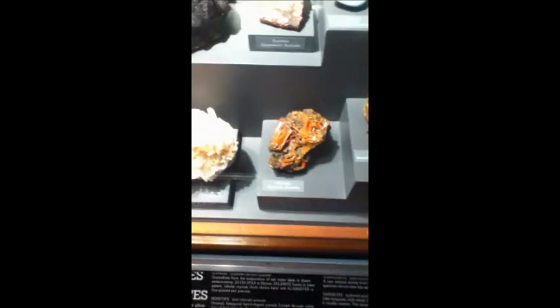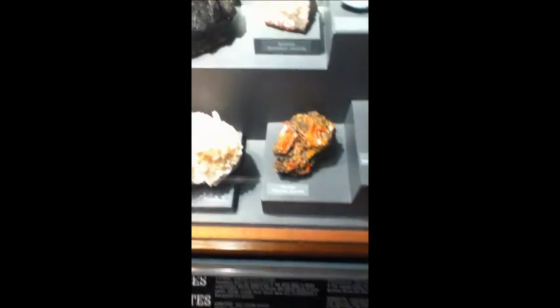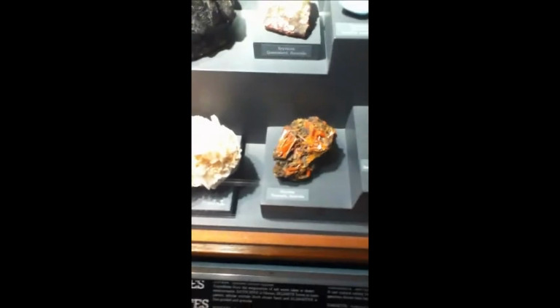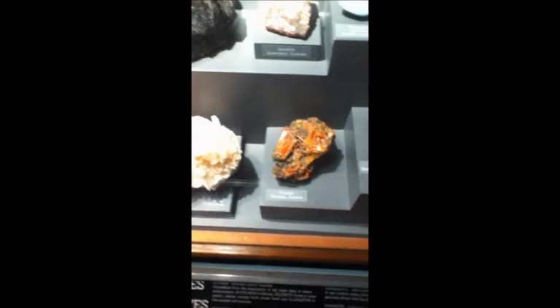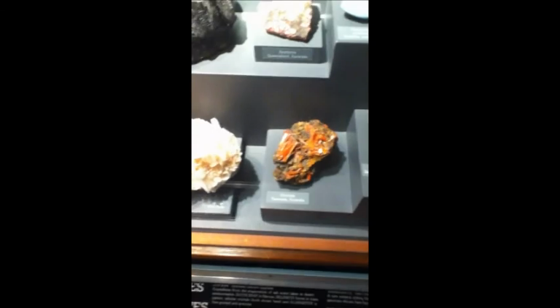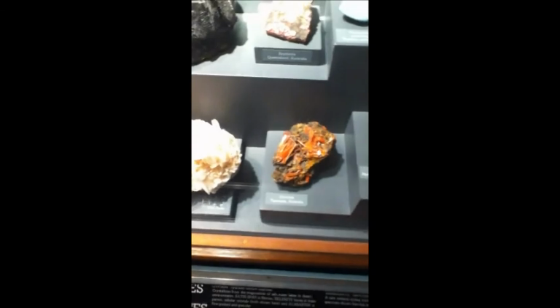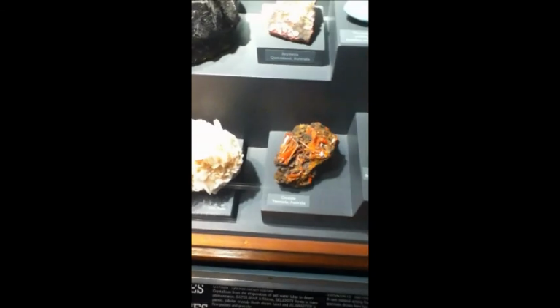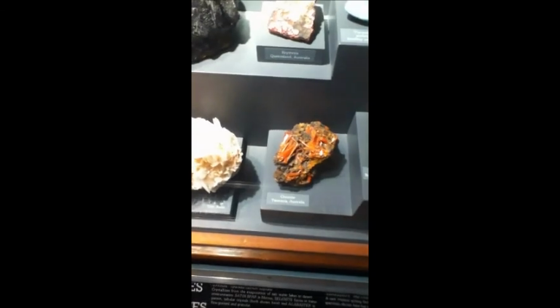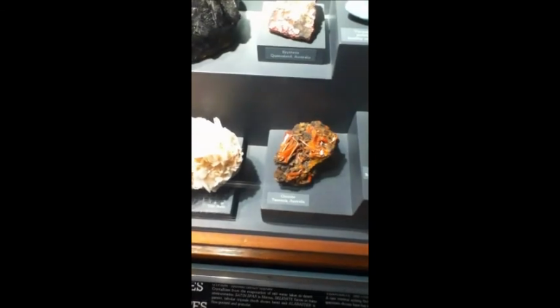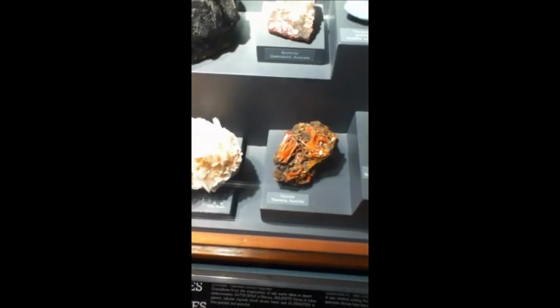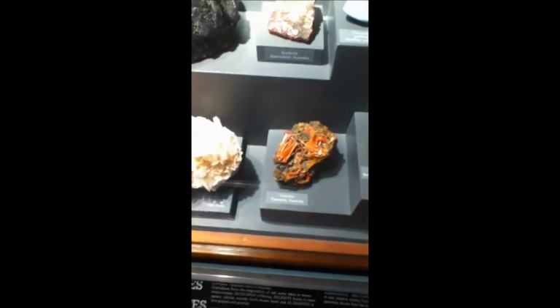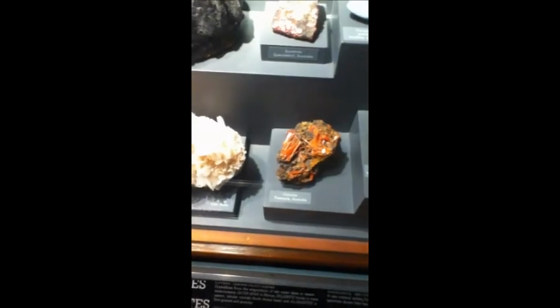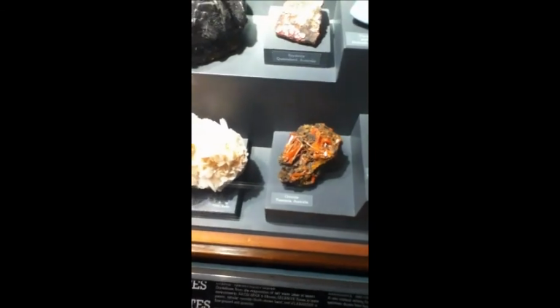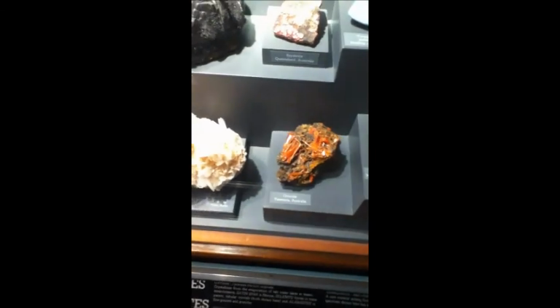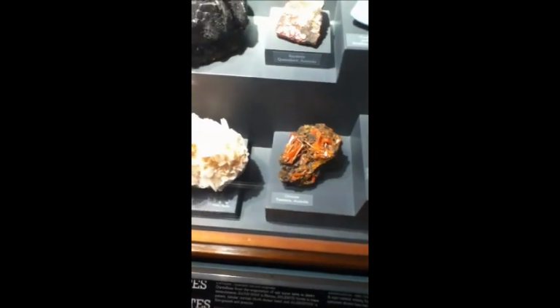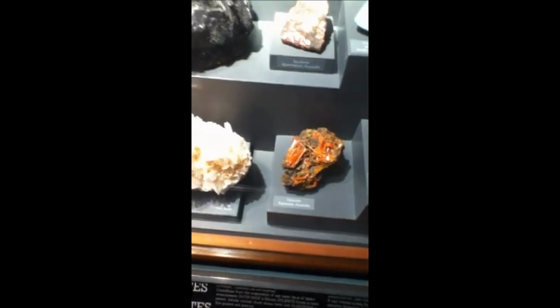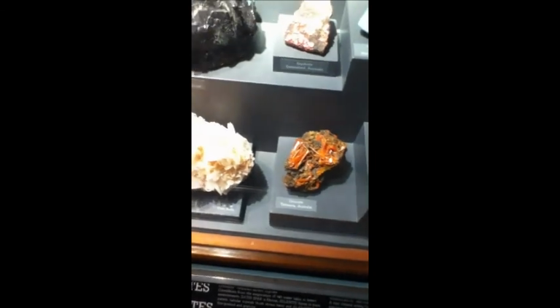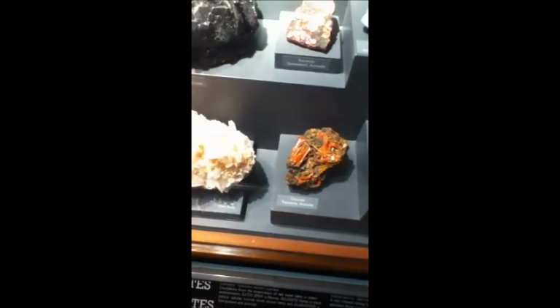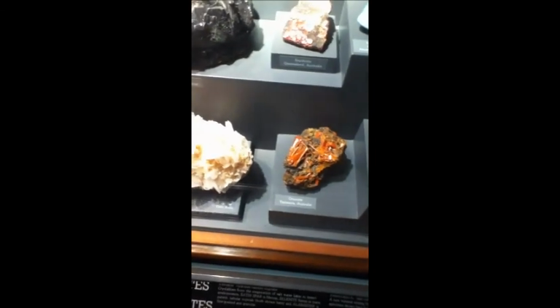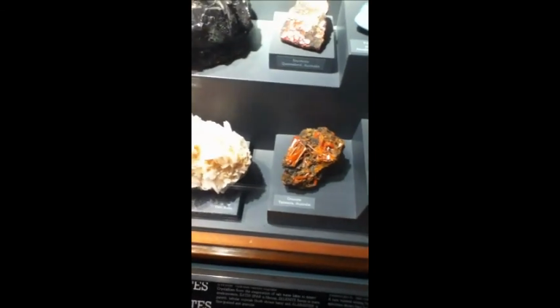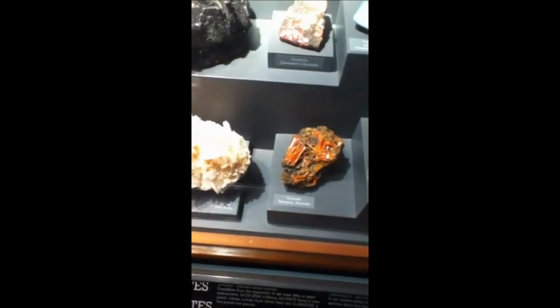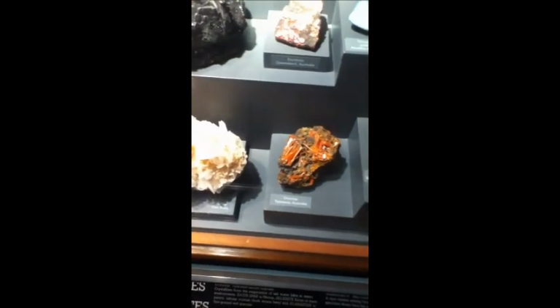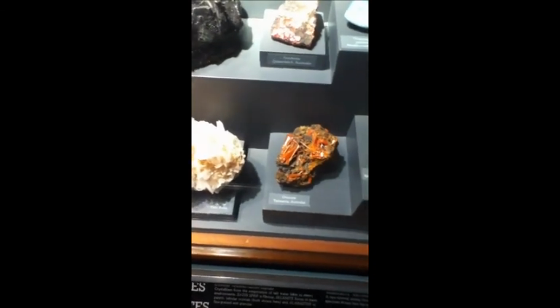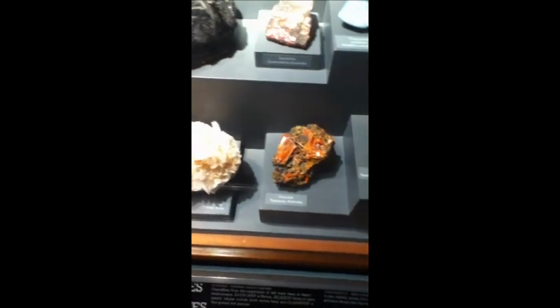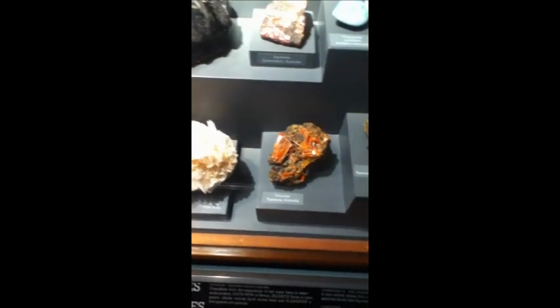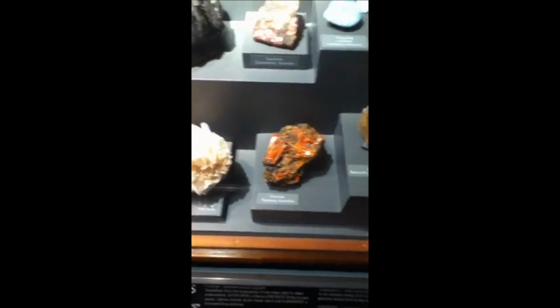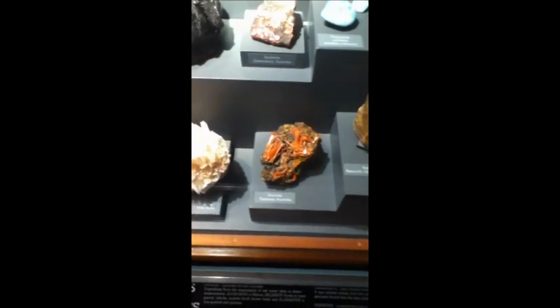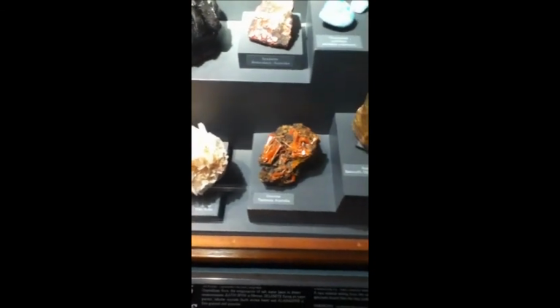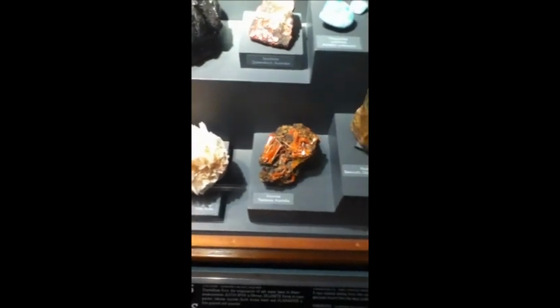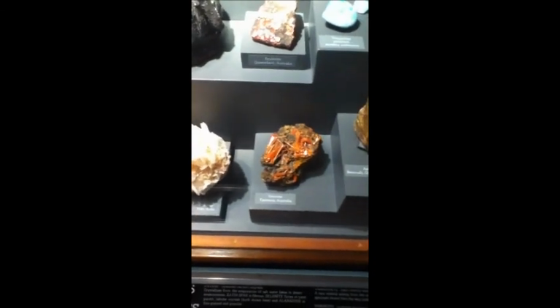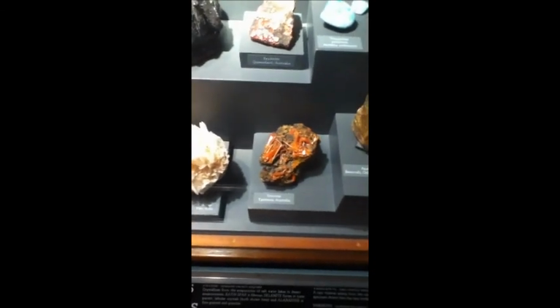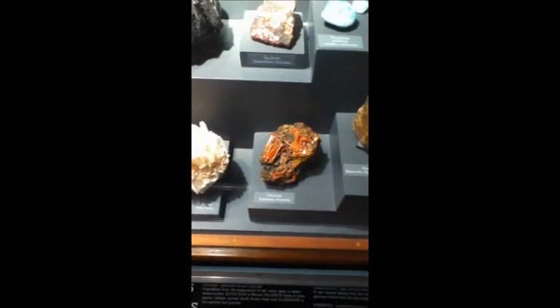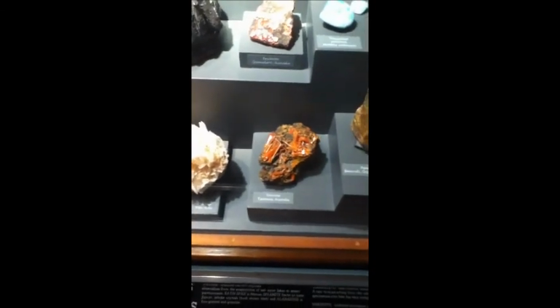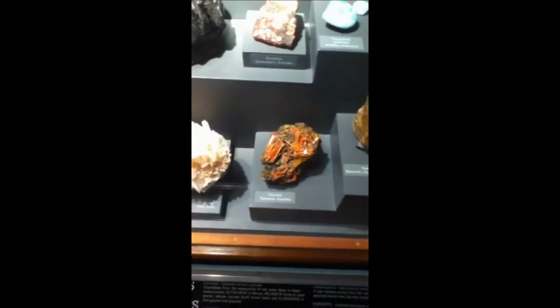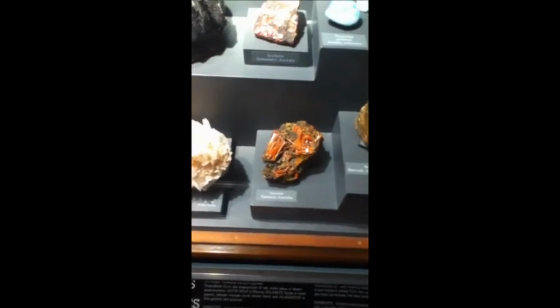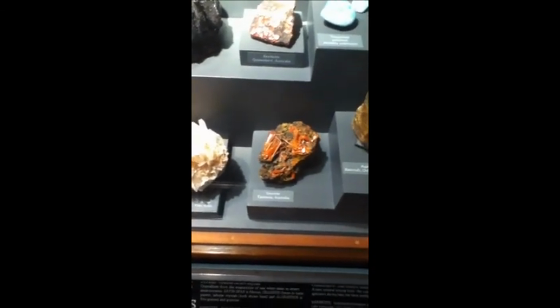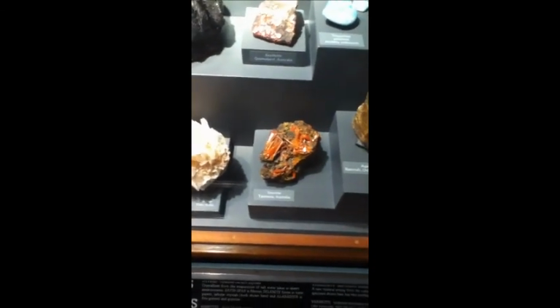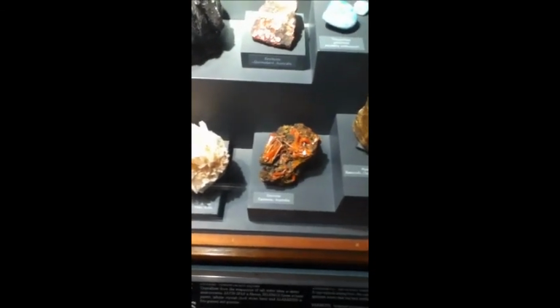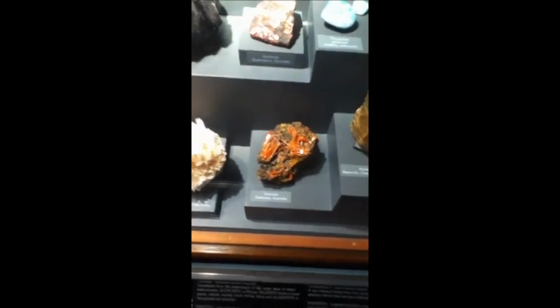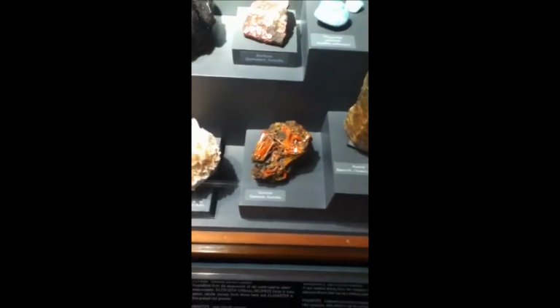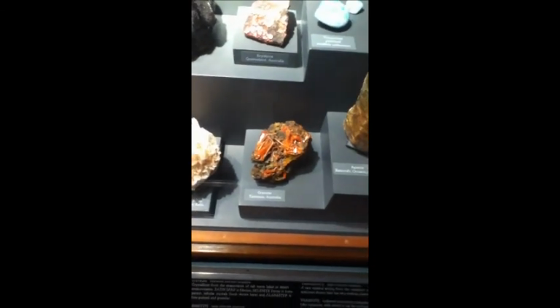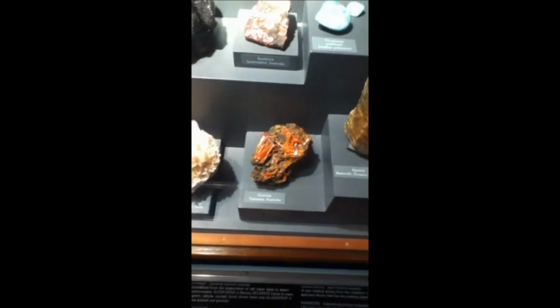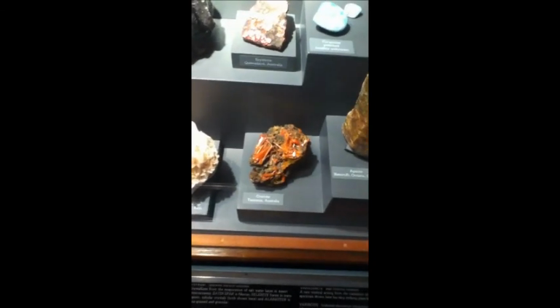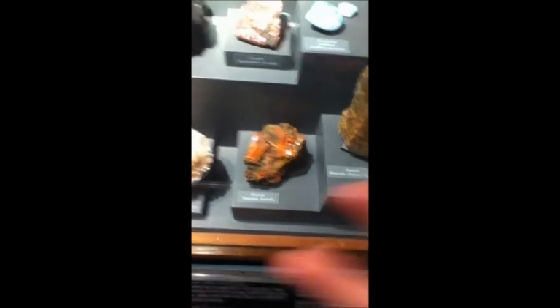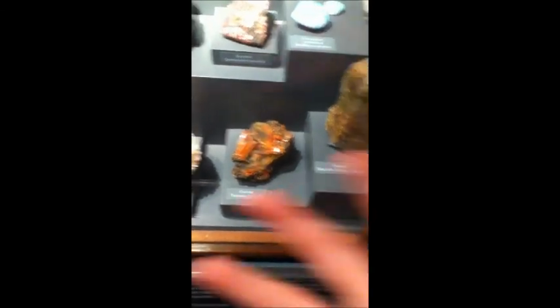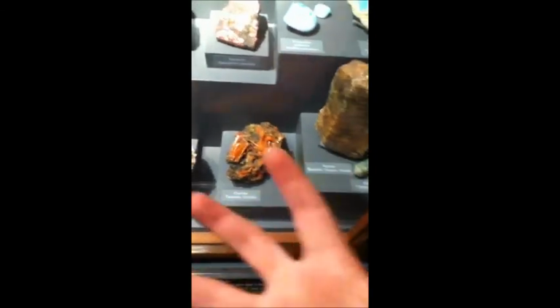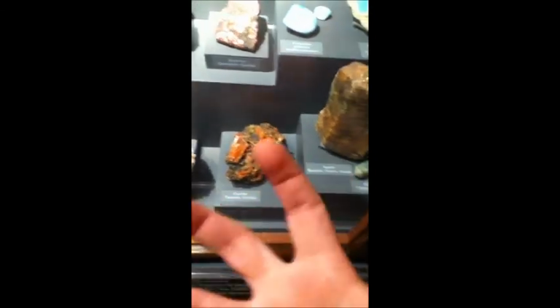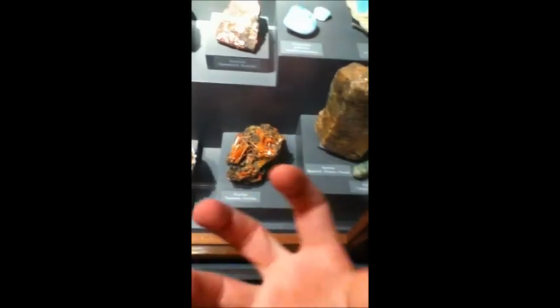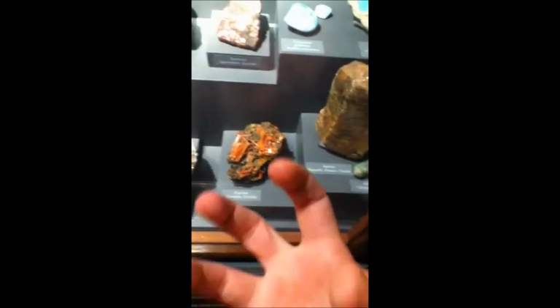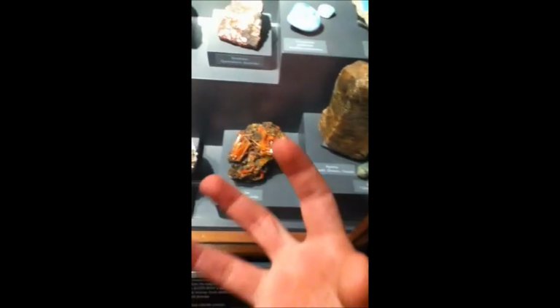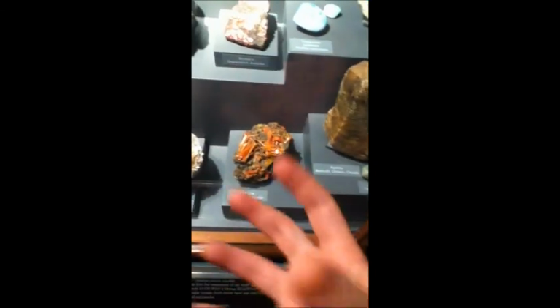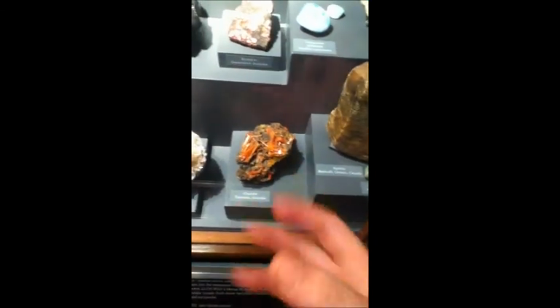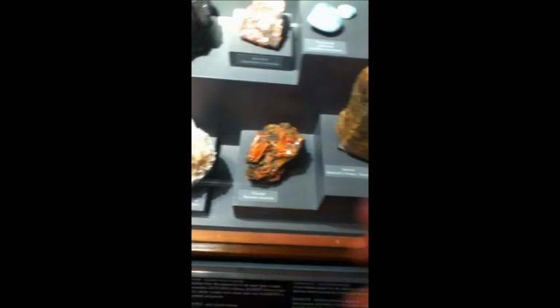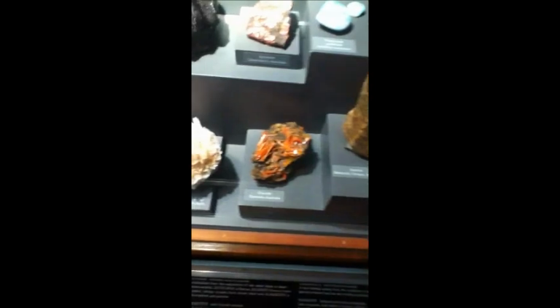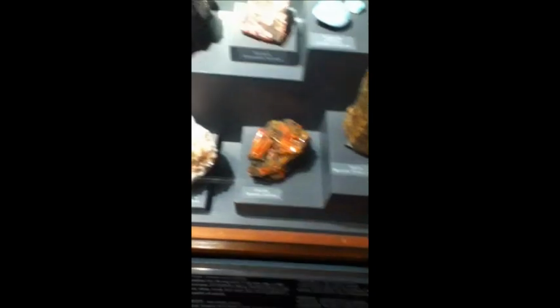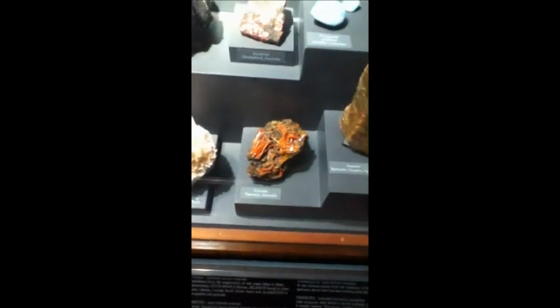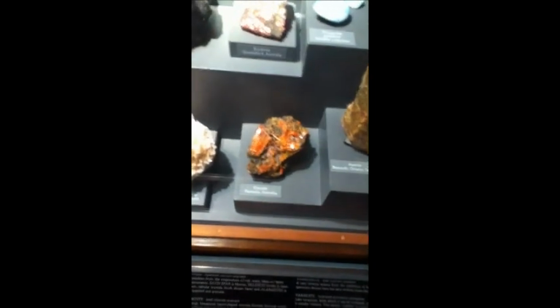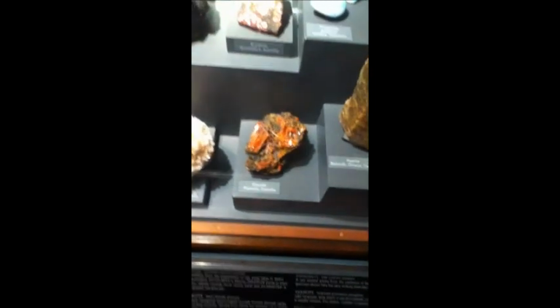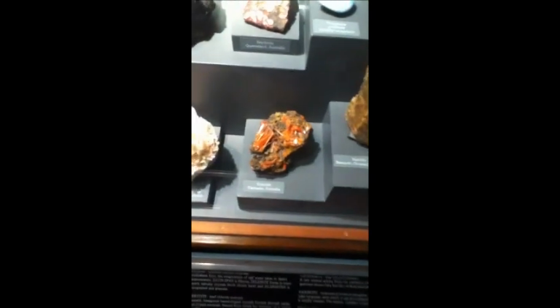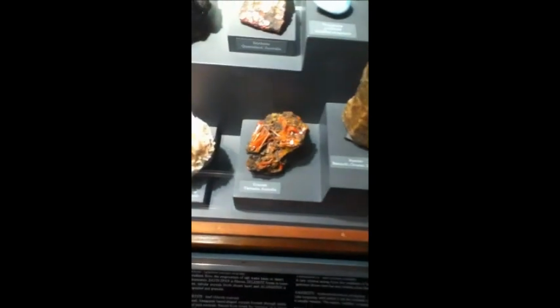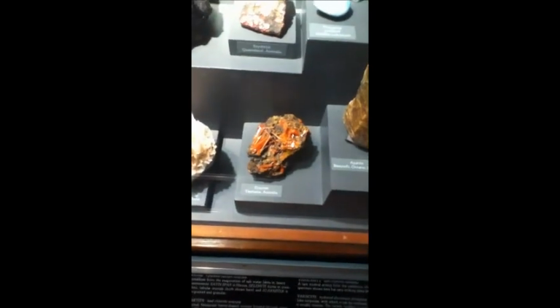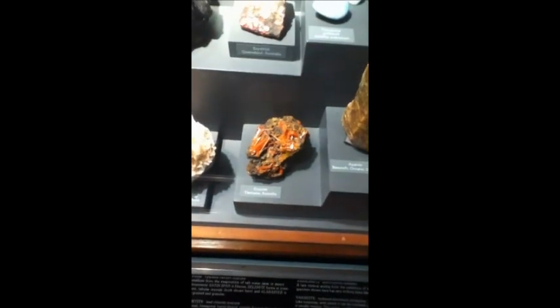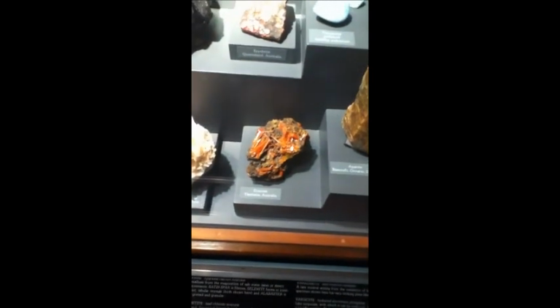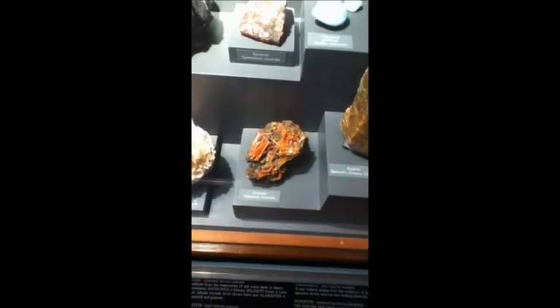Crocotite there. That's when crocodiles — a vast amount of crocodiles — are squashed together and they form that mineral.